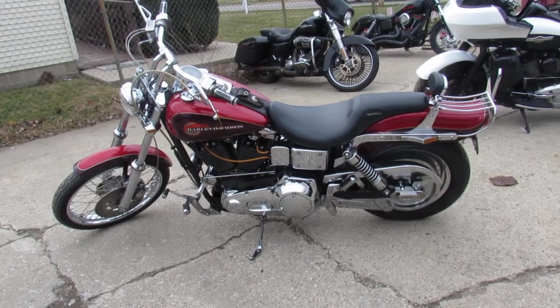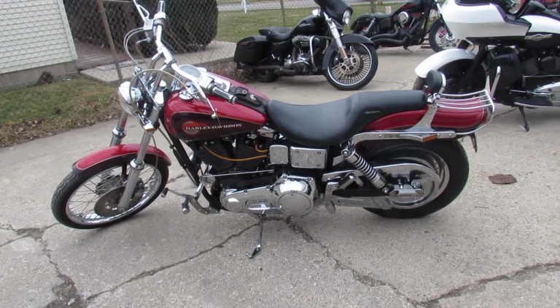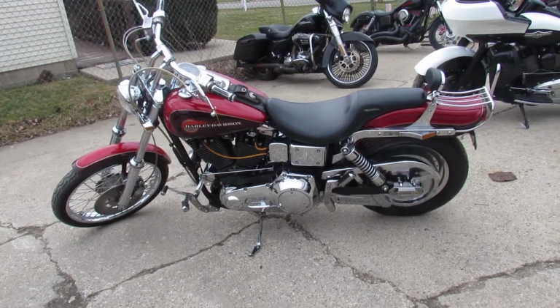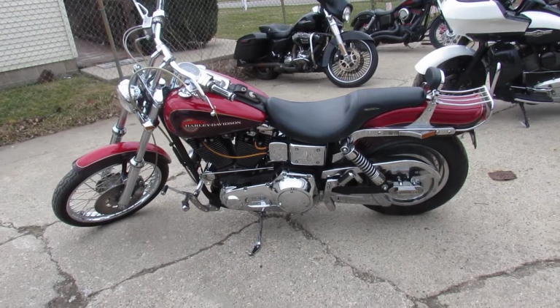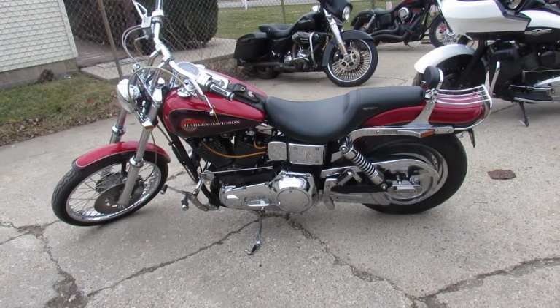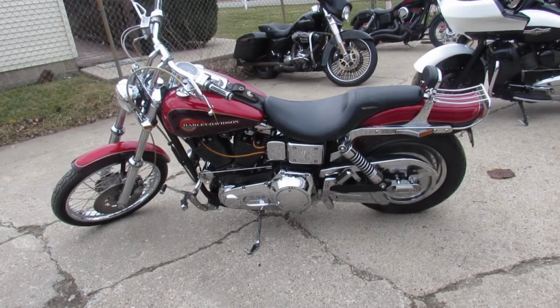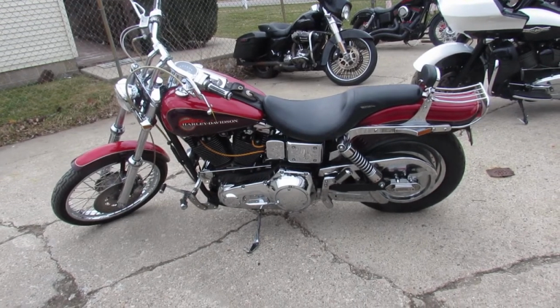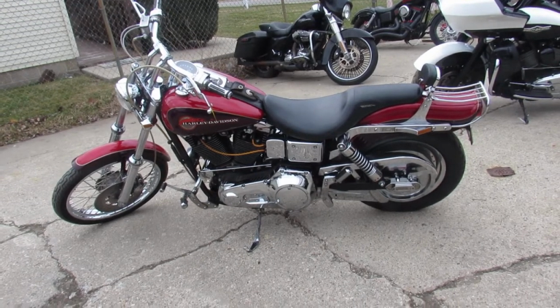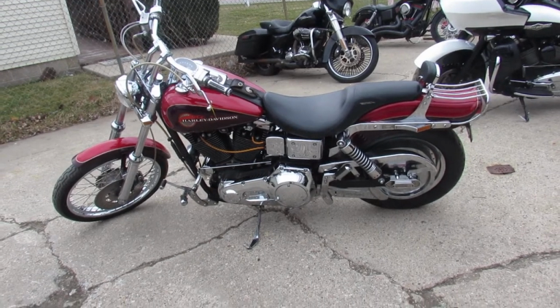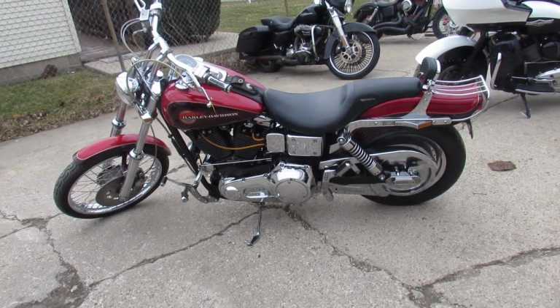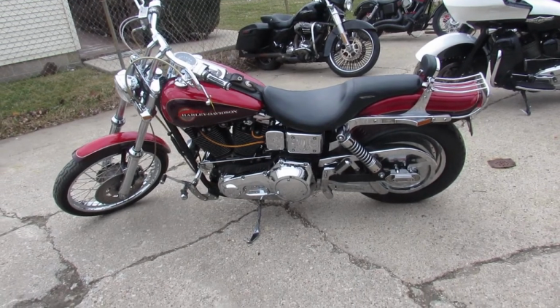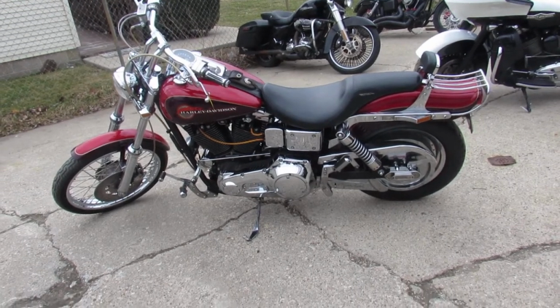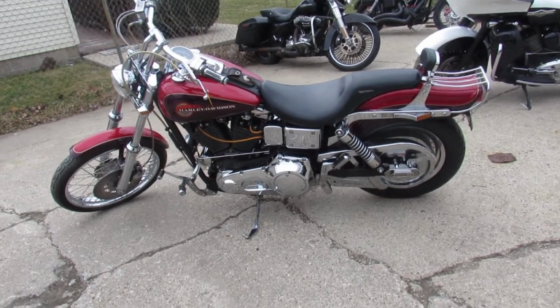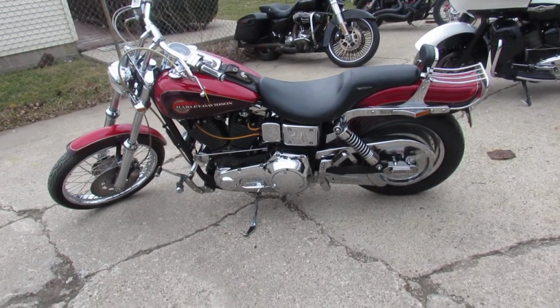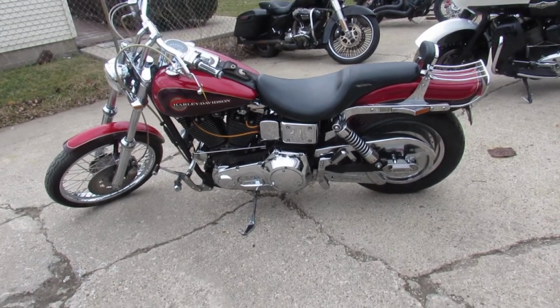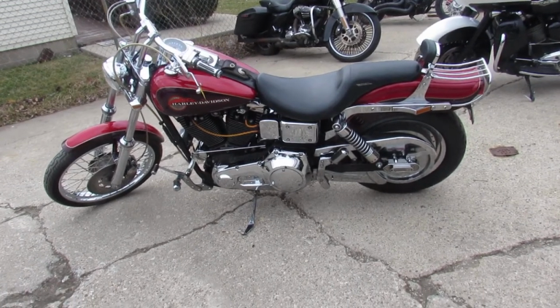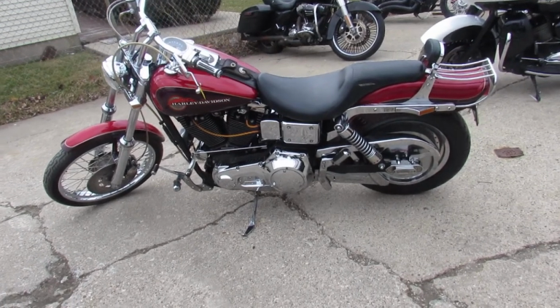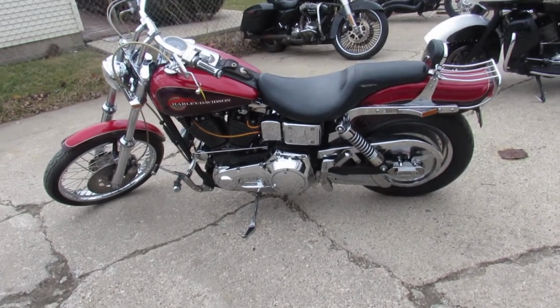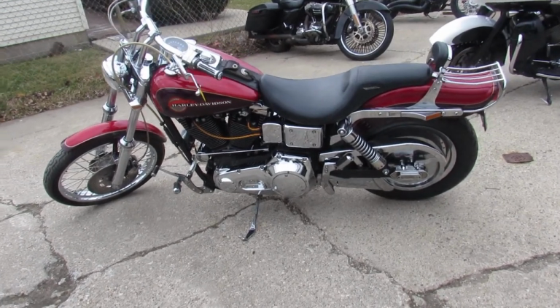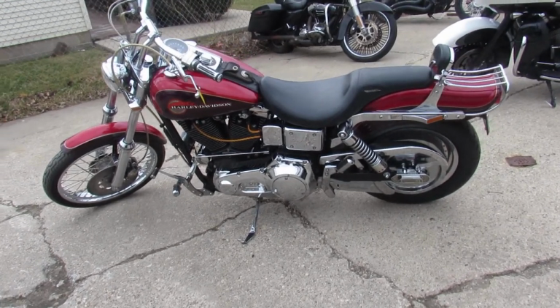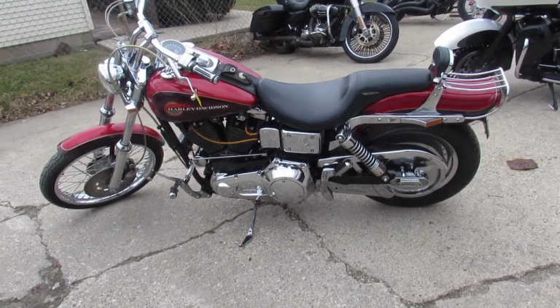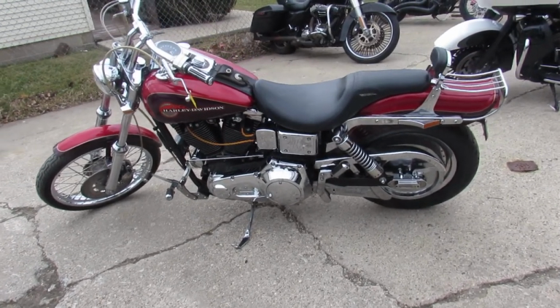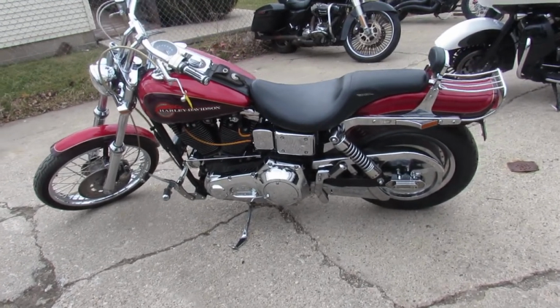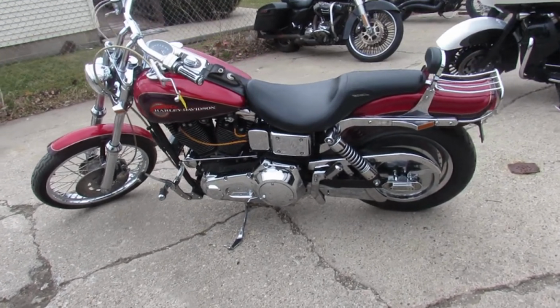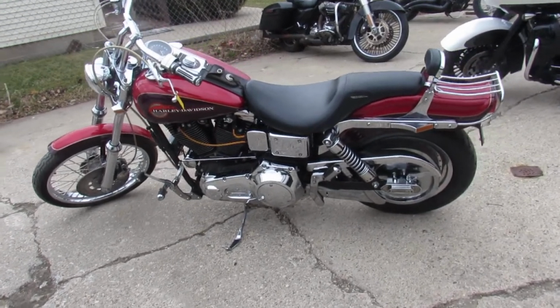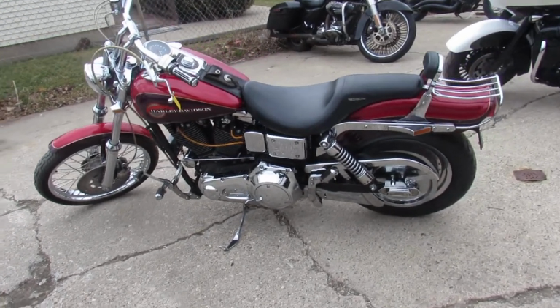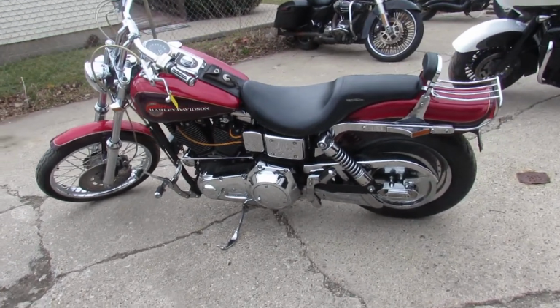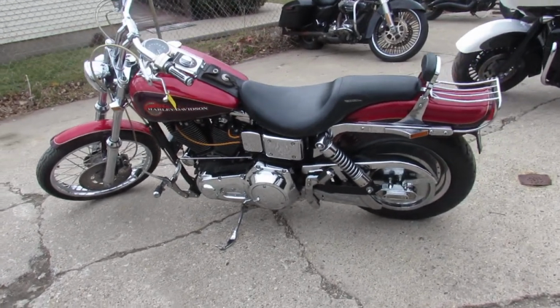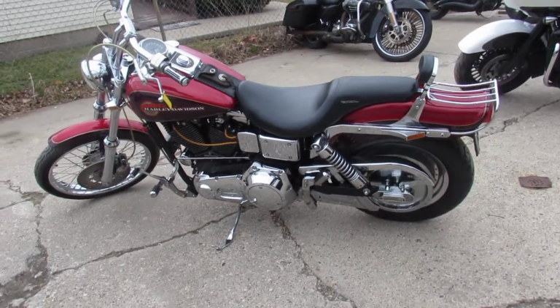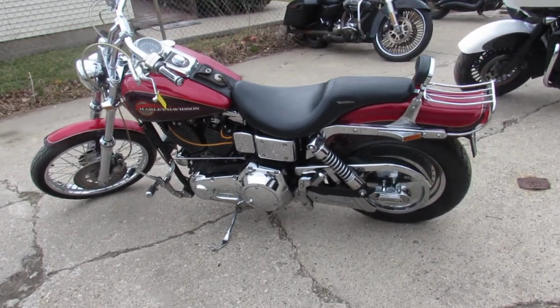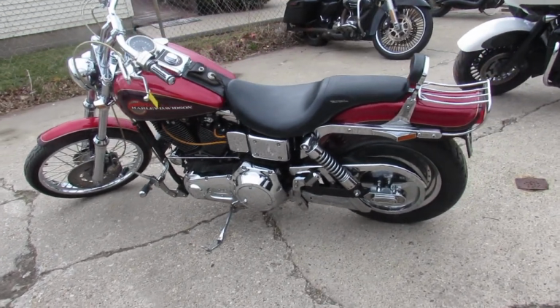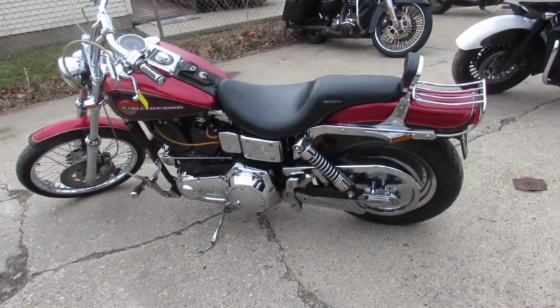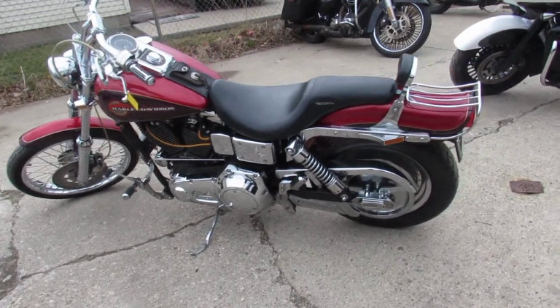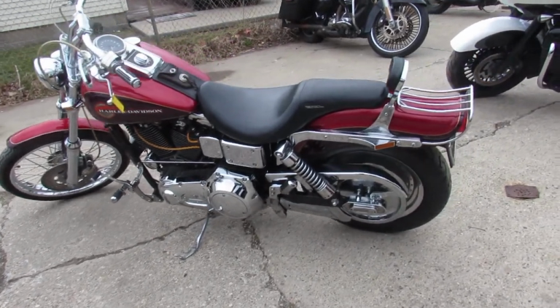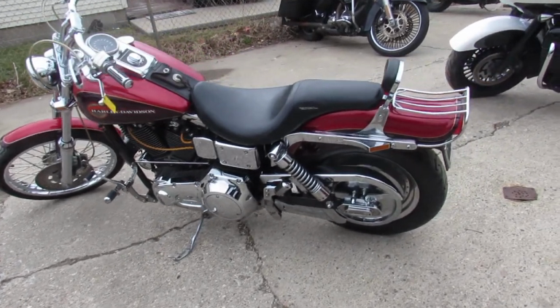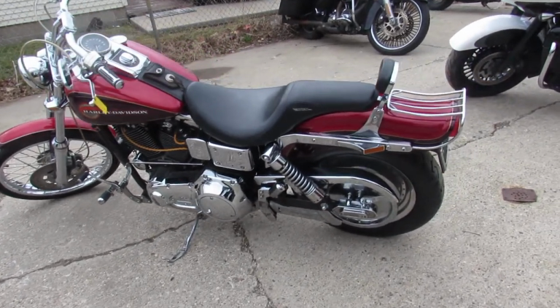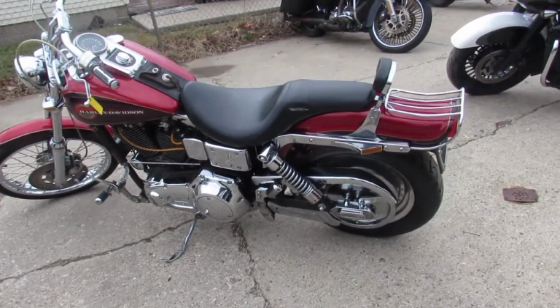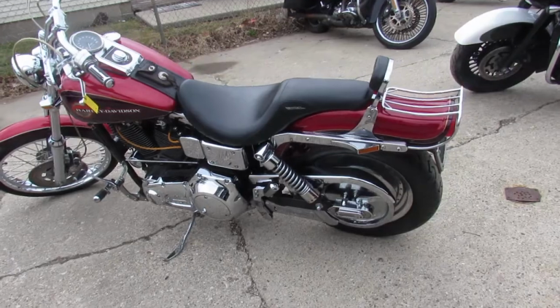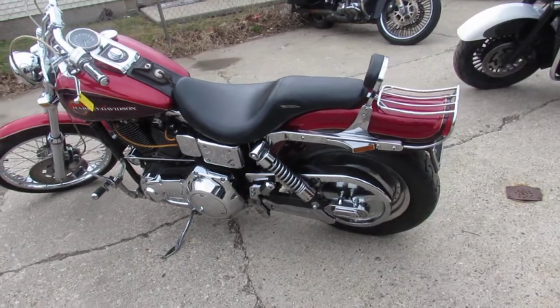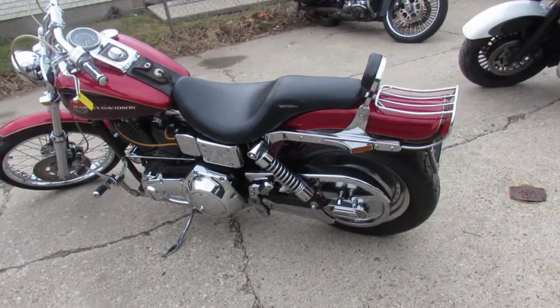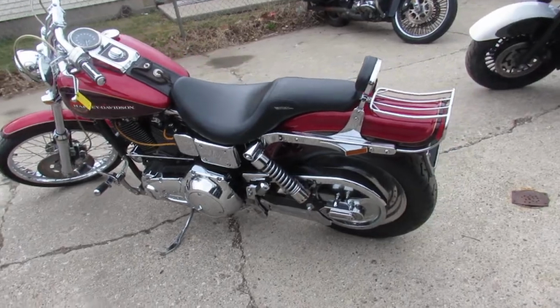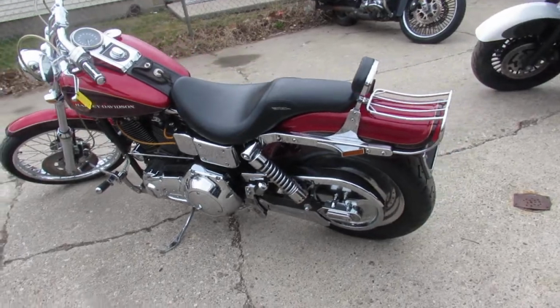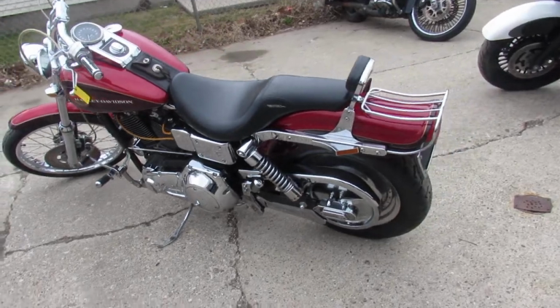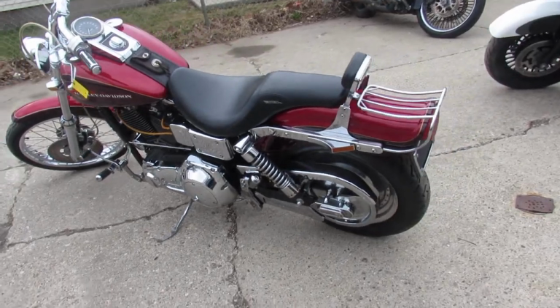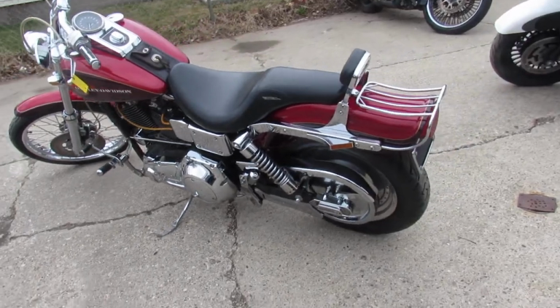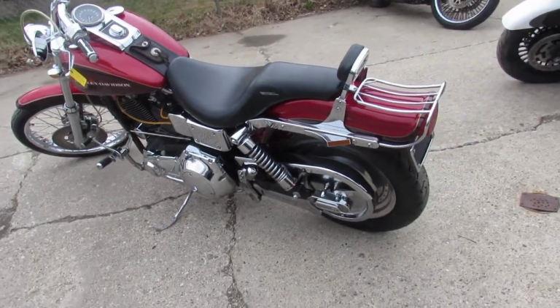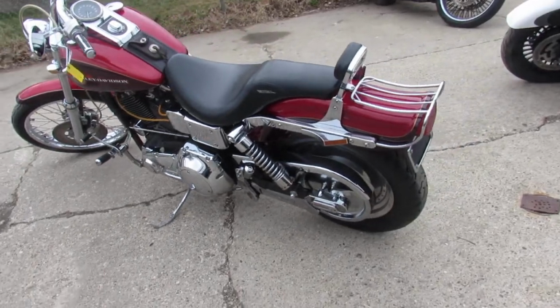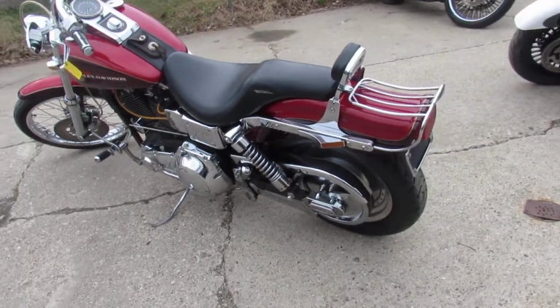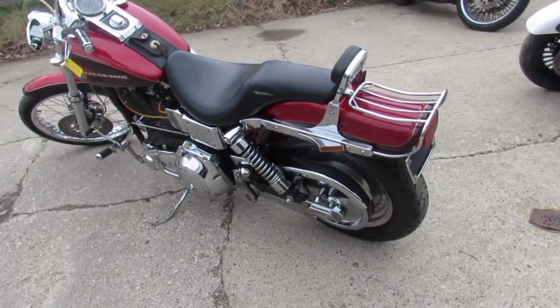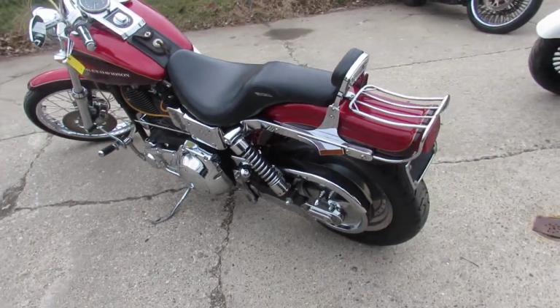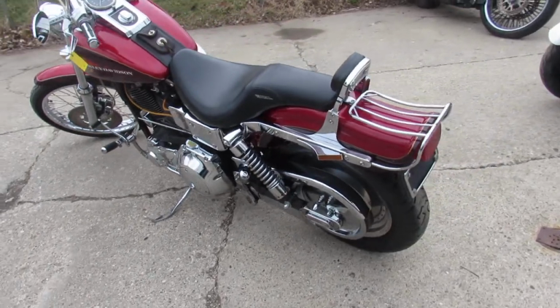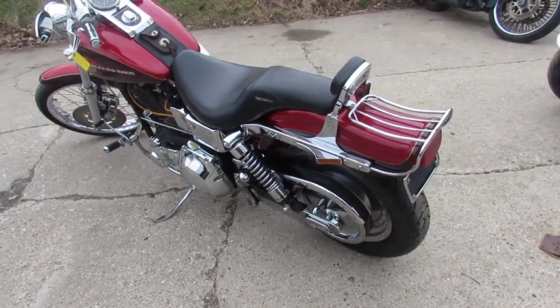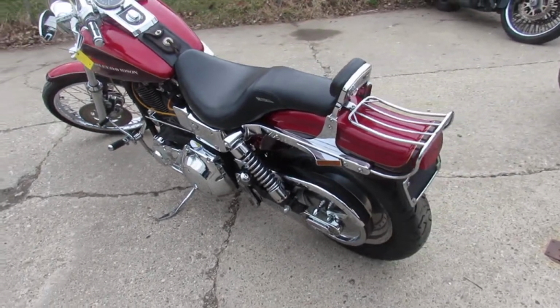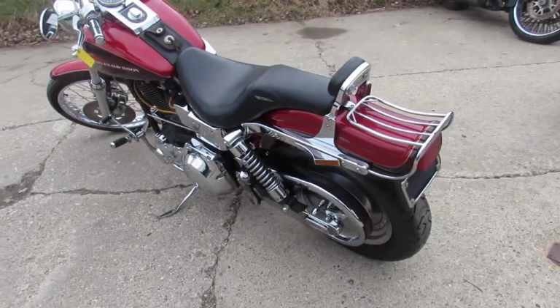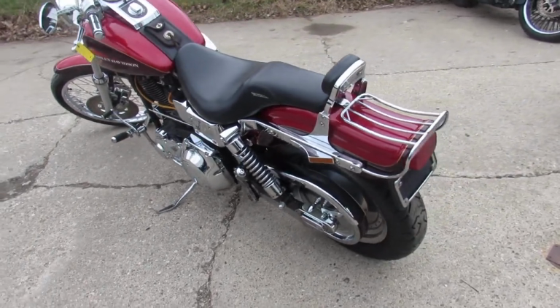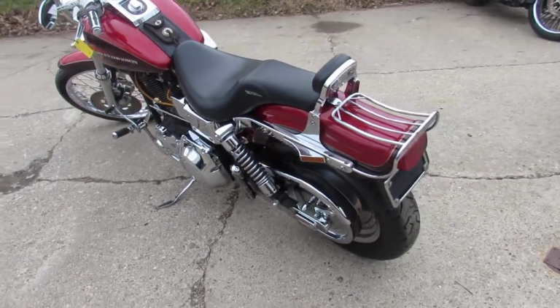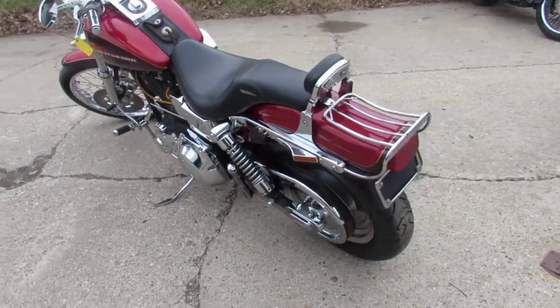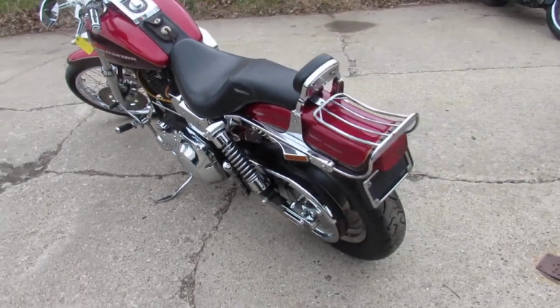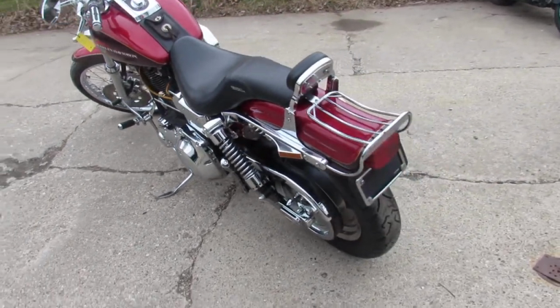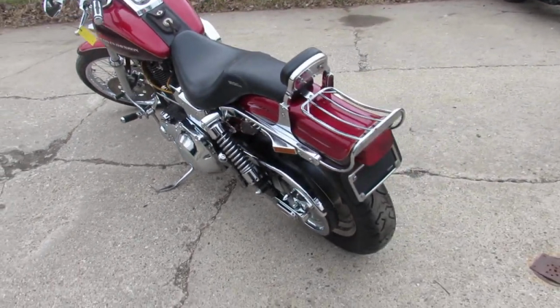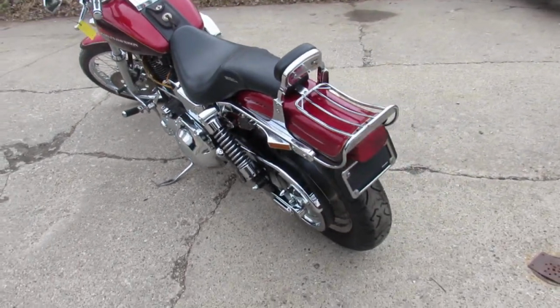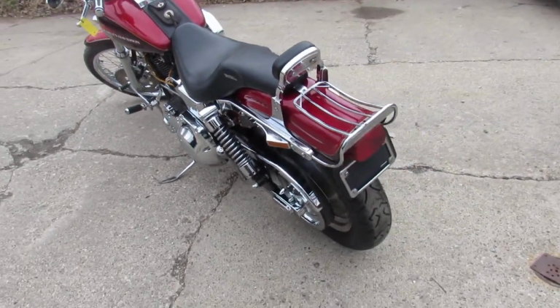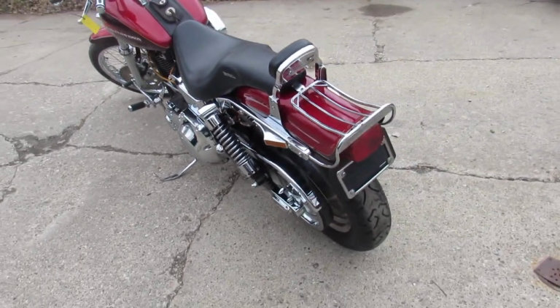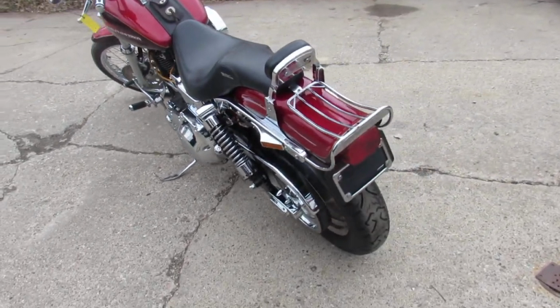Hey guys, it's Harley-Davidson headquarters. We've got over 450 Harley-Davidsons in here. We've got lease programs, guaranteed financing.